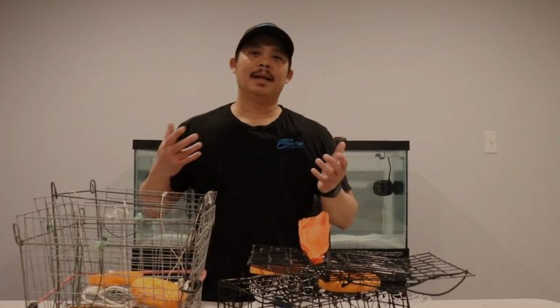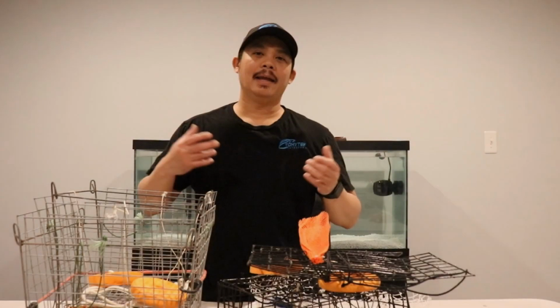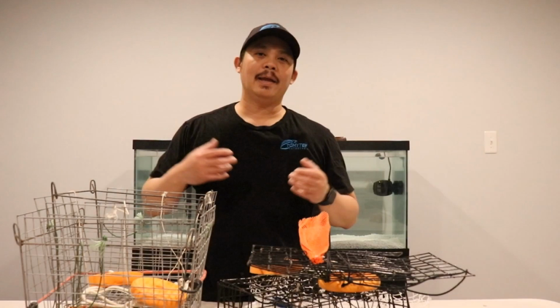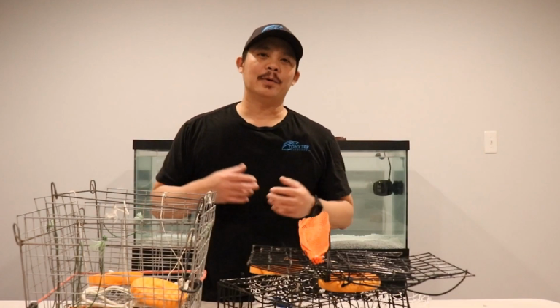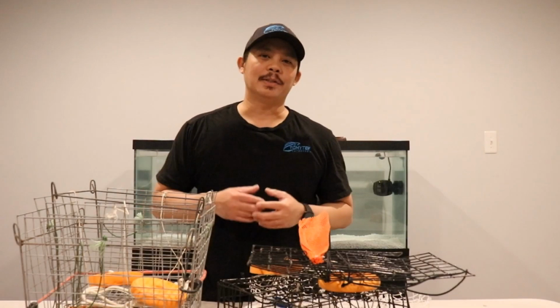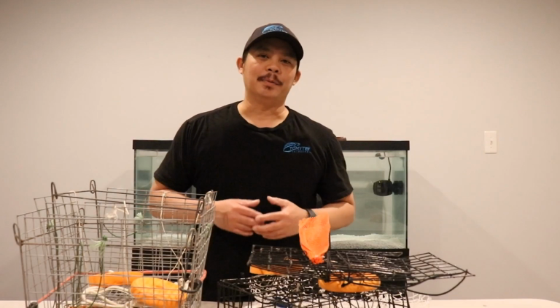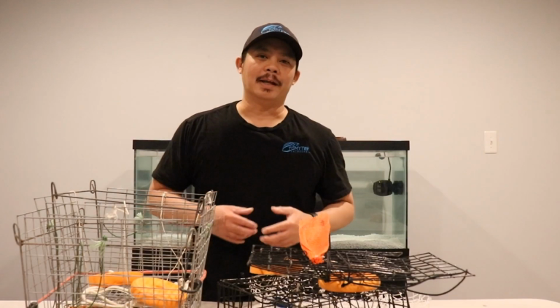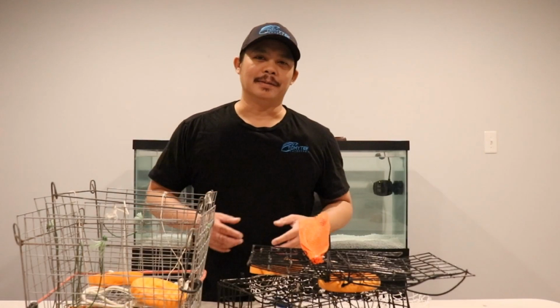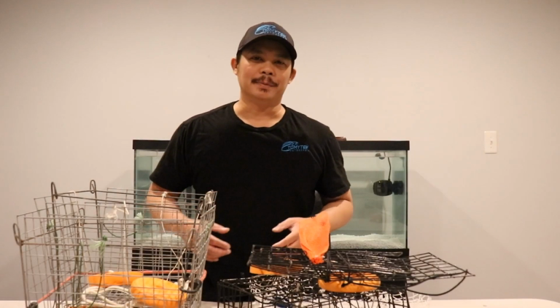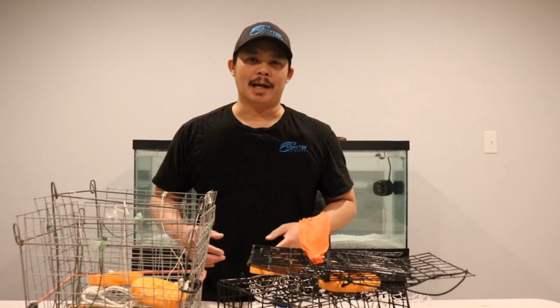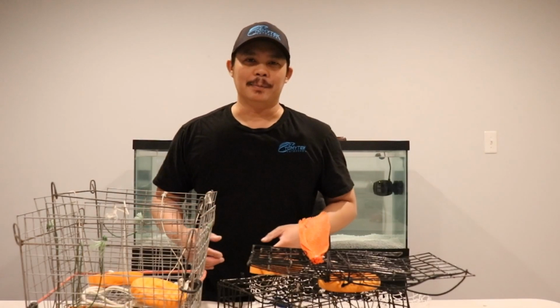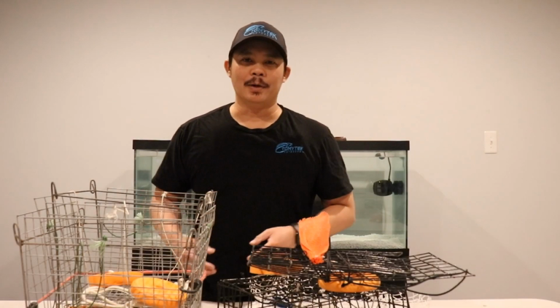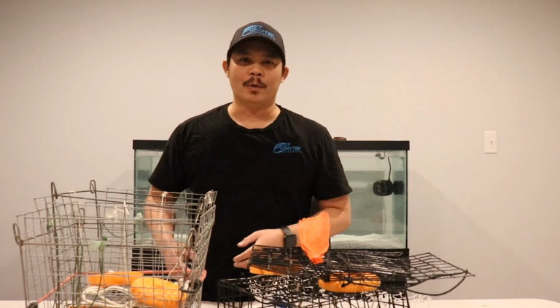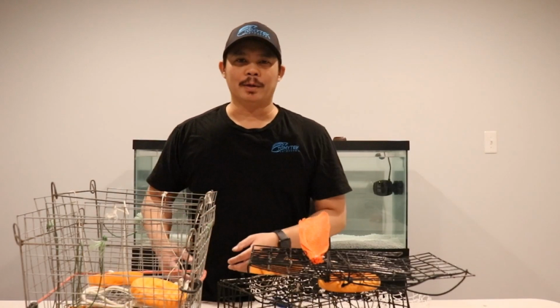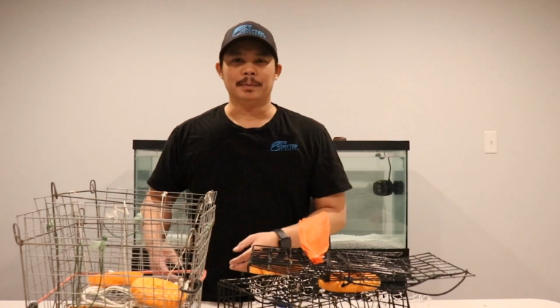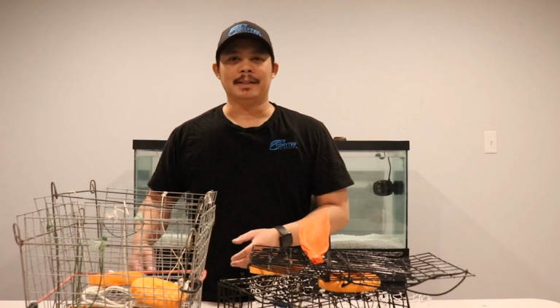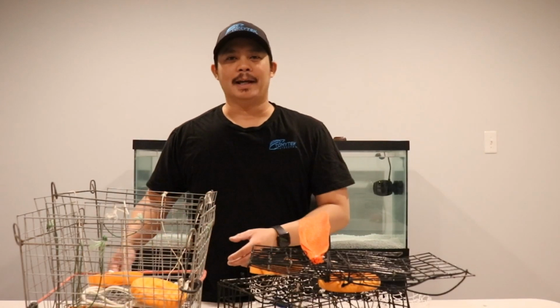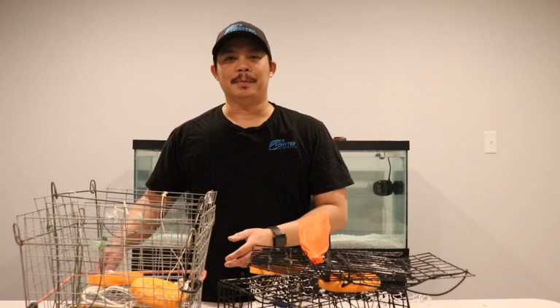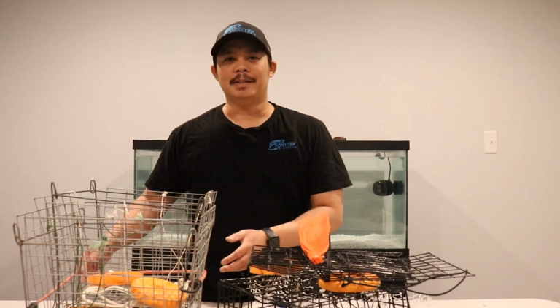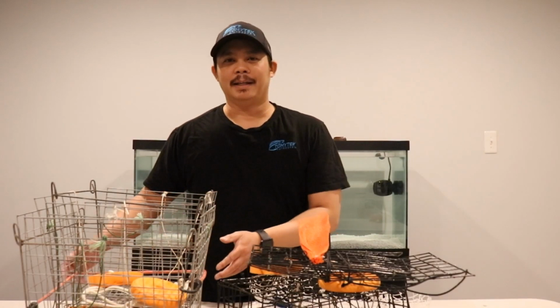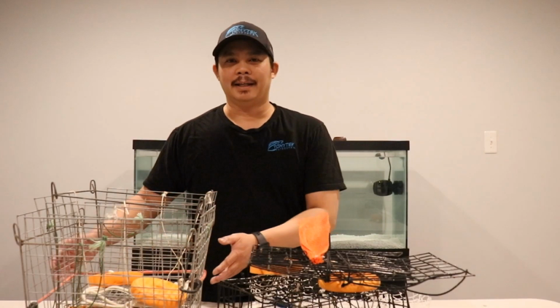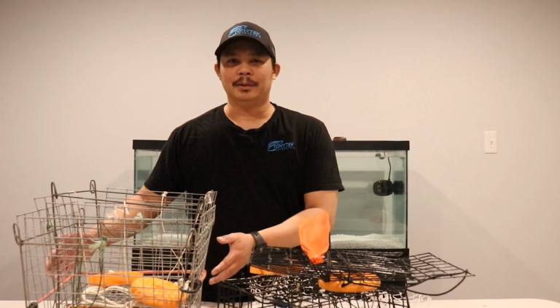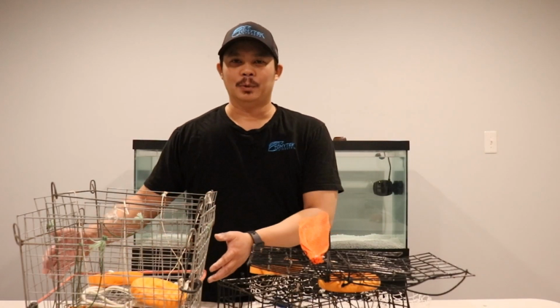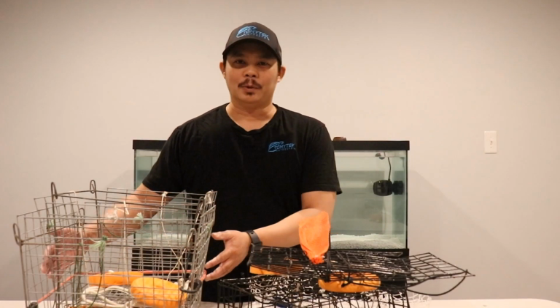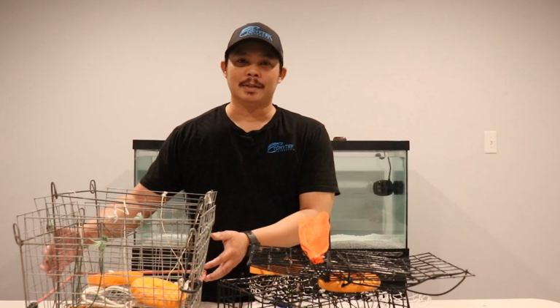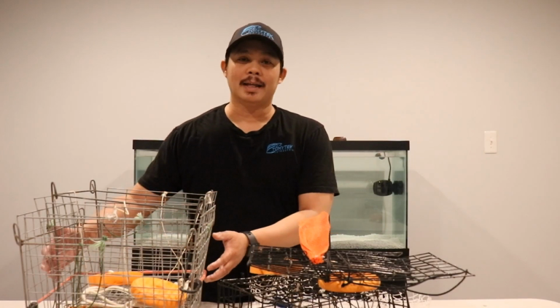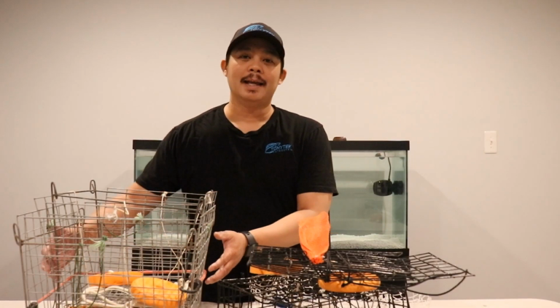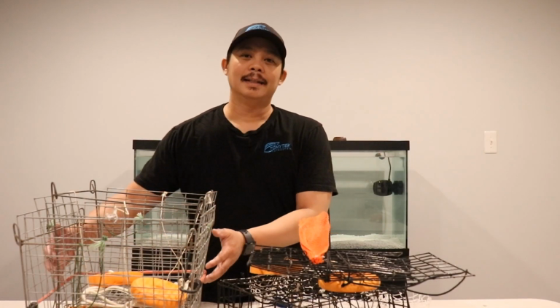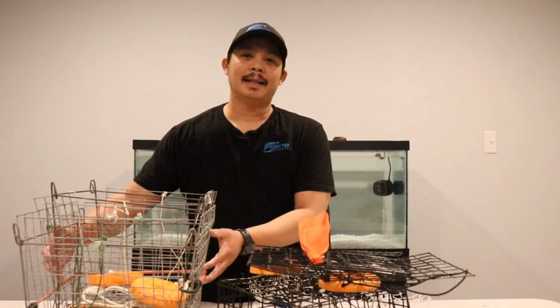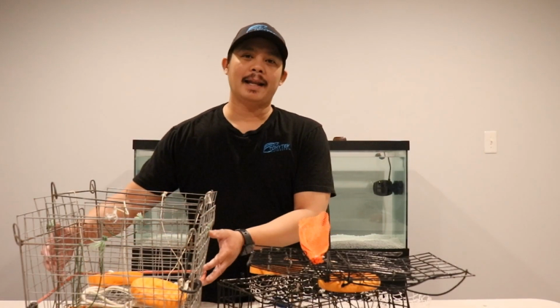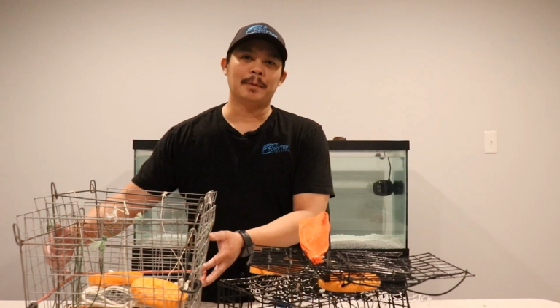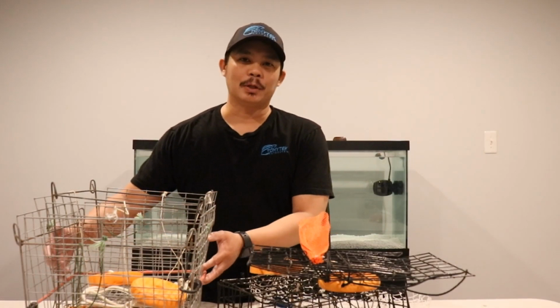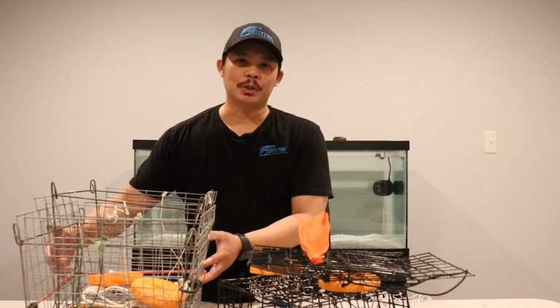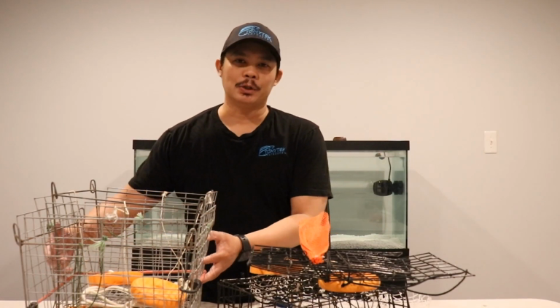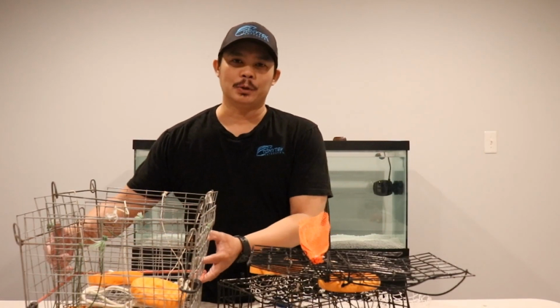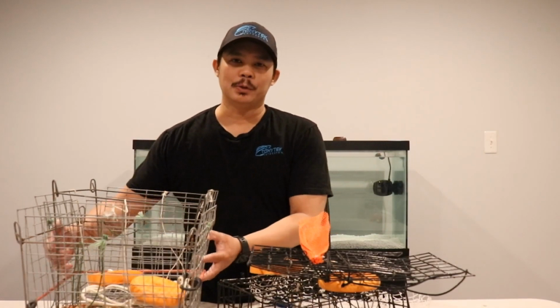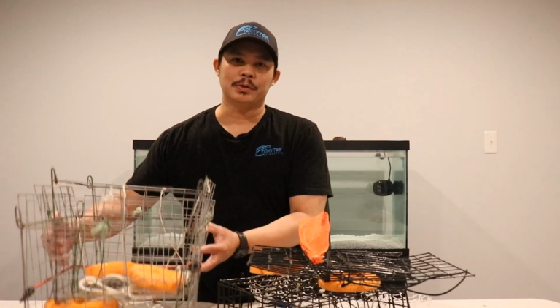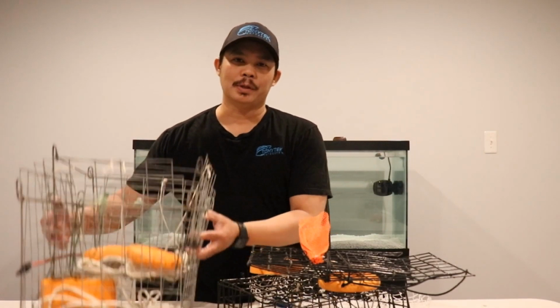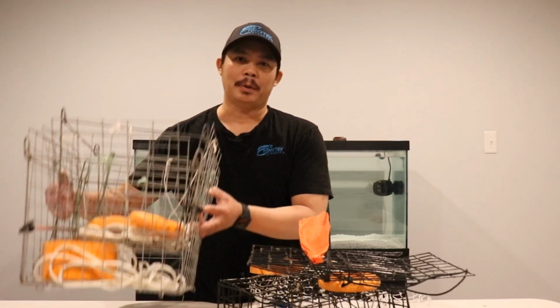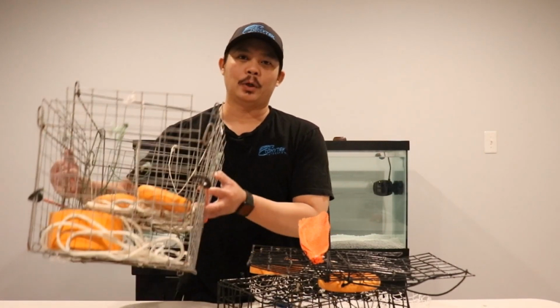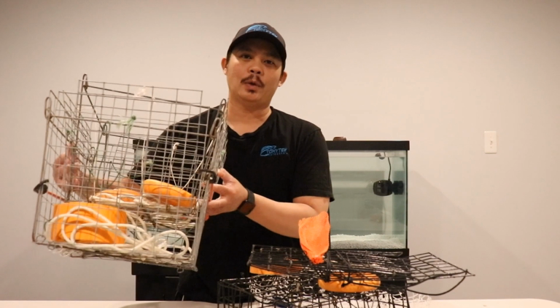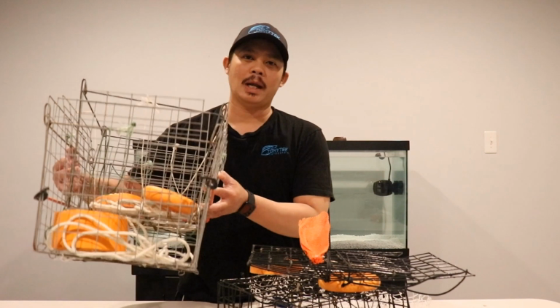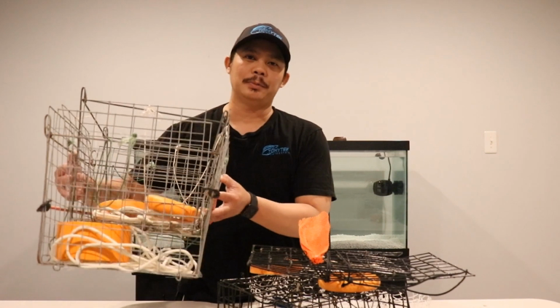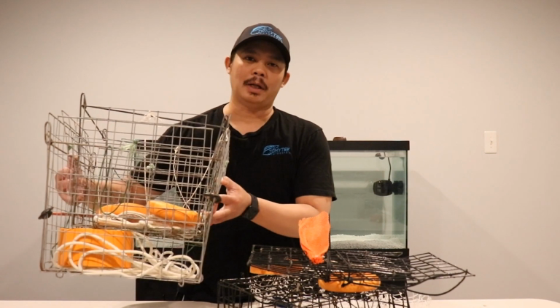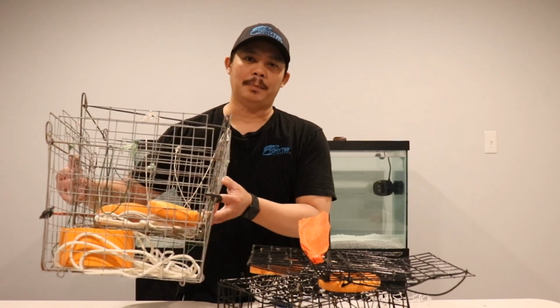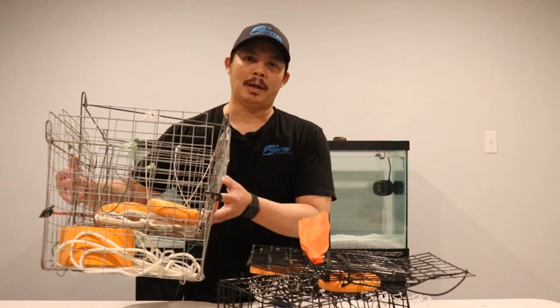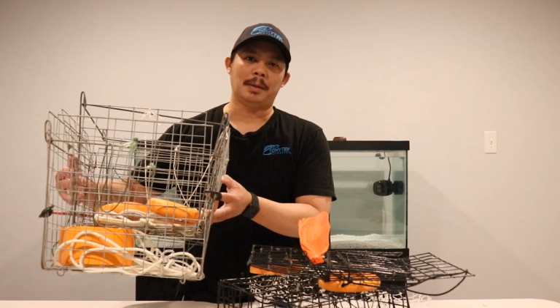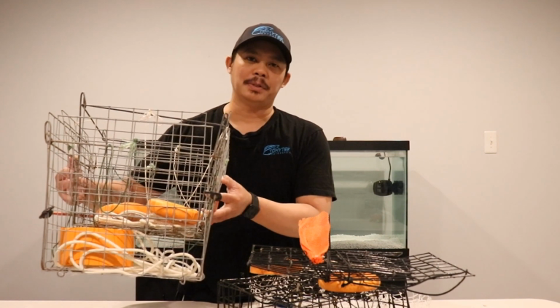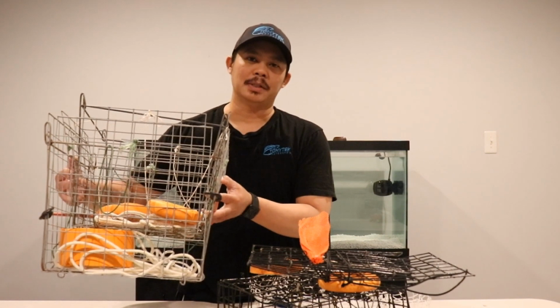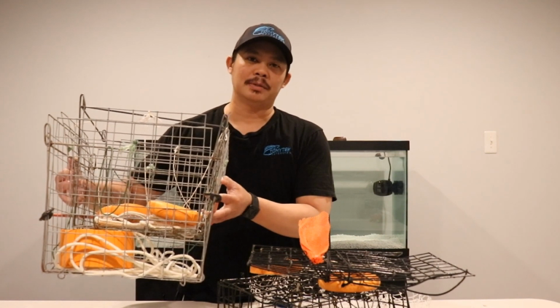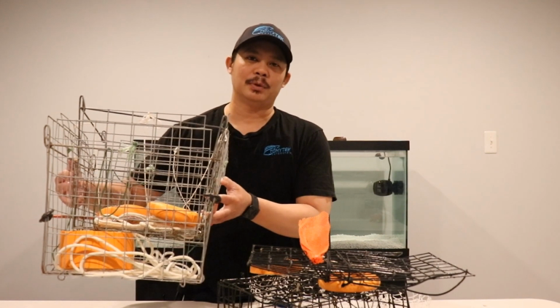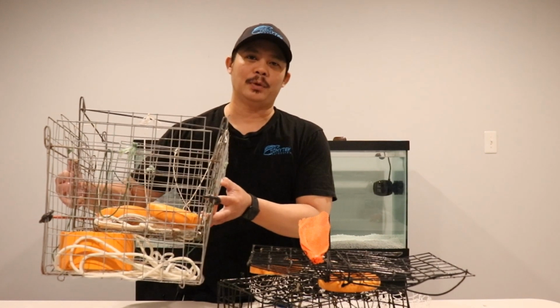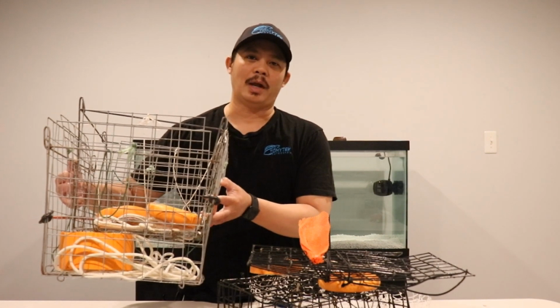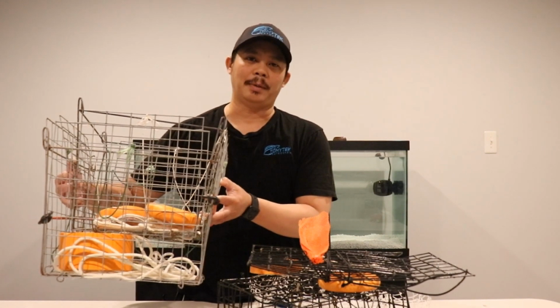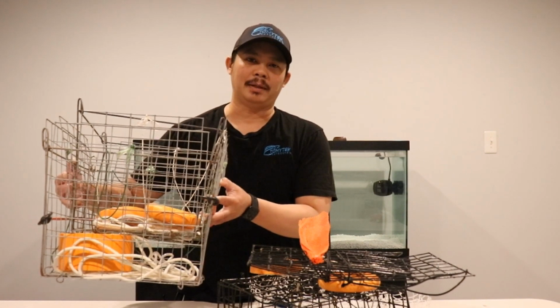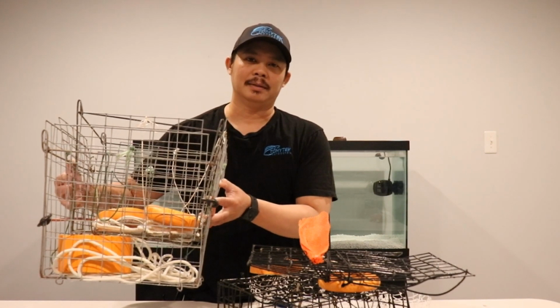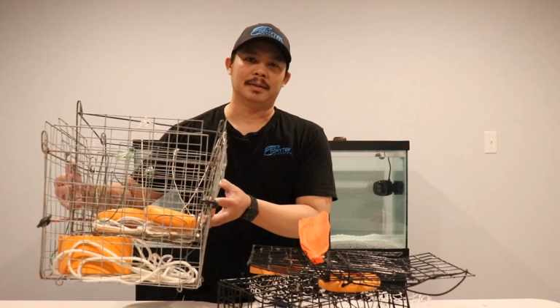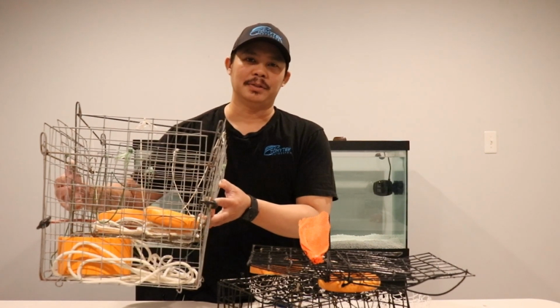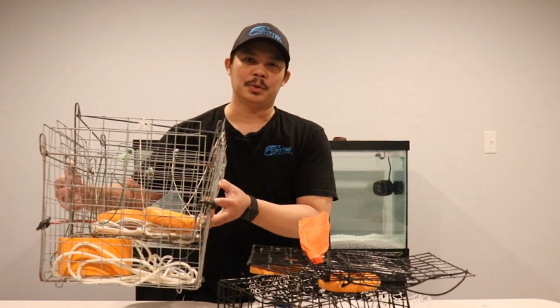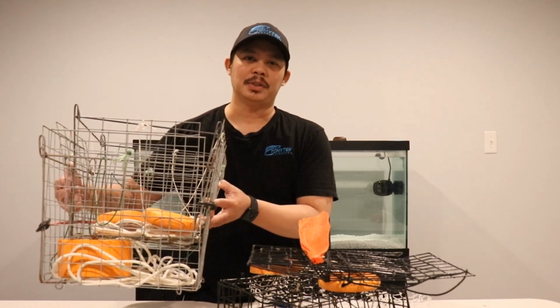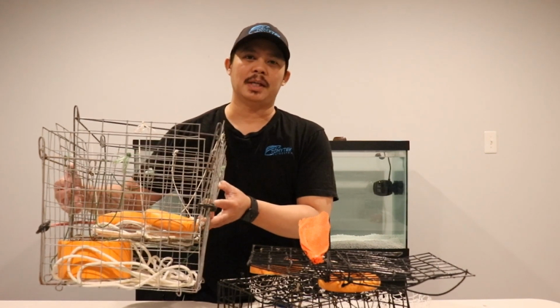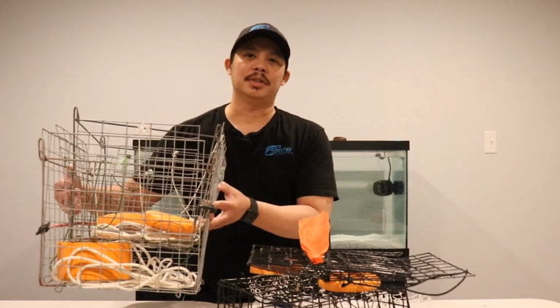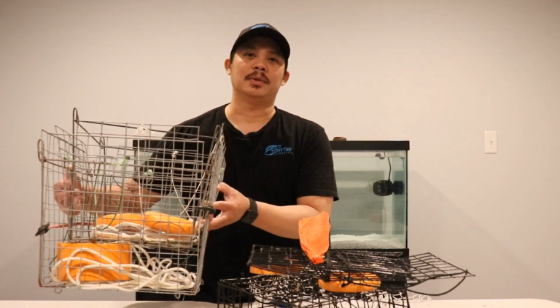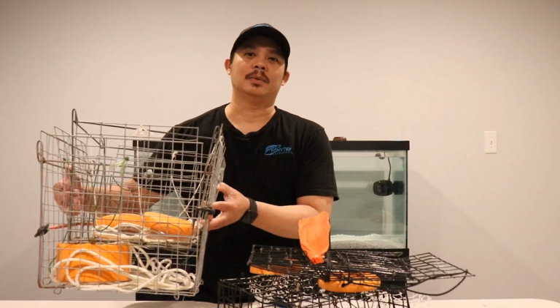Hey, what's up guys, I'm Tommy and welcome to Tommy Tech Outdoors. Today I'm going to show you some crab trap options for crabbing, so stay tuned.